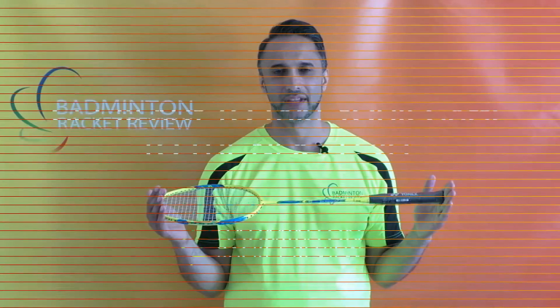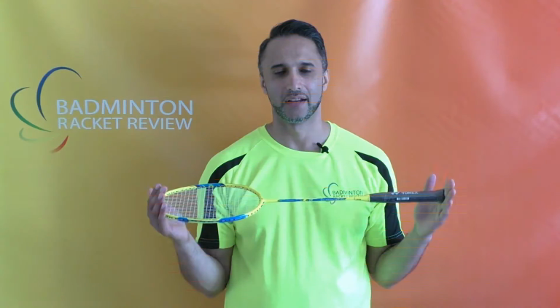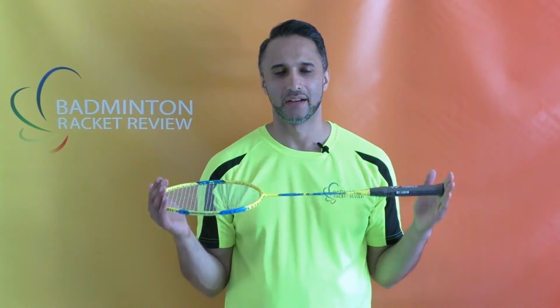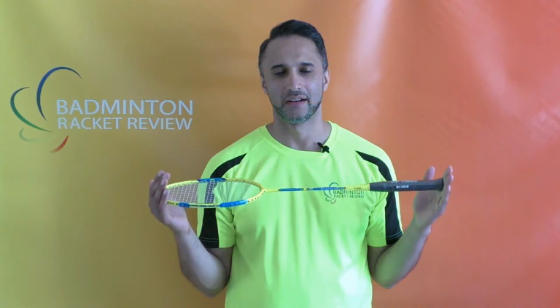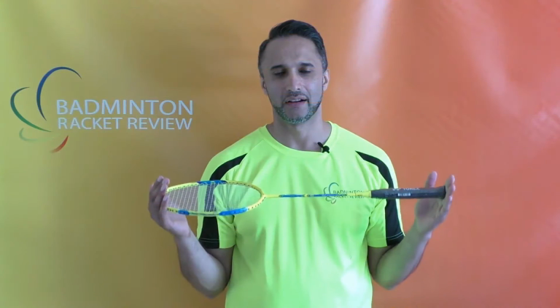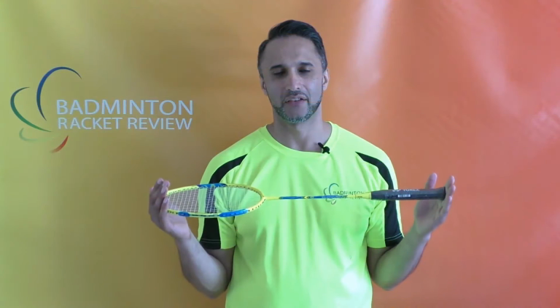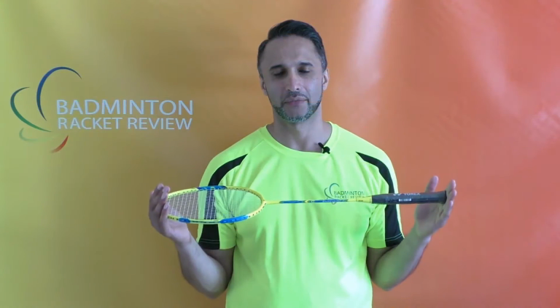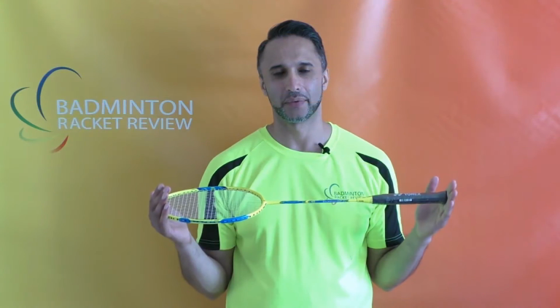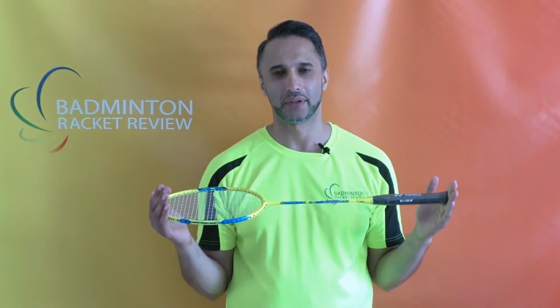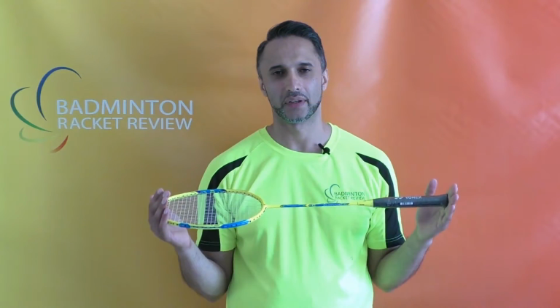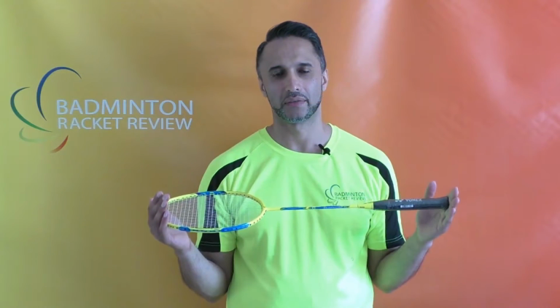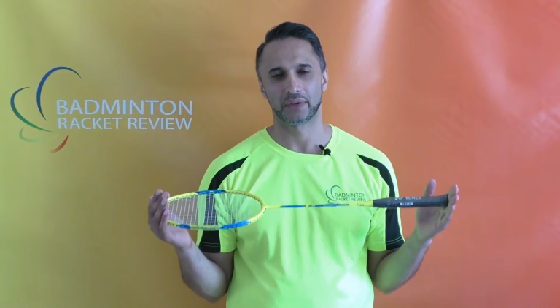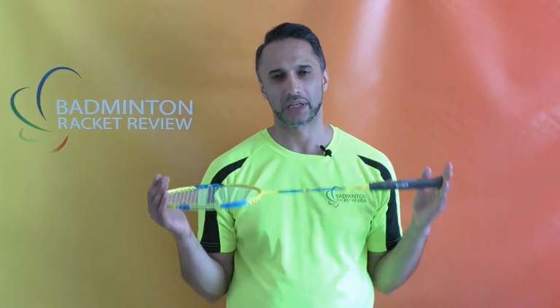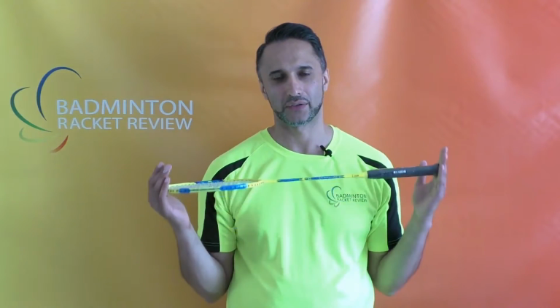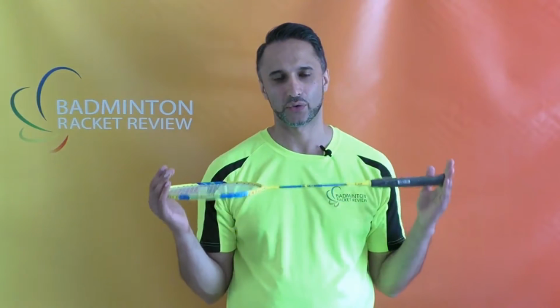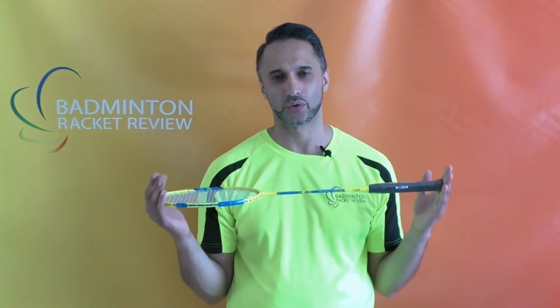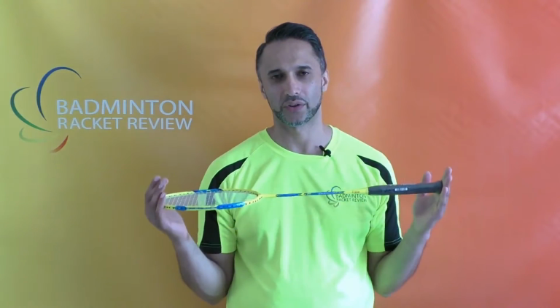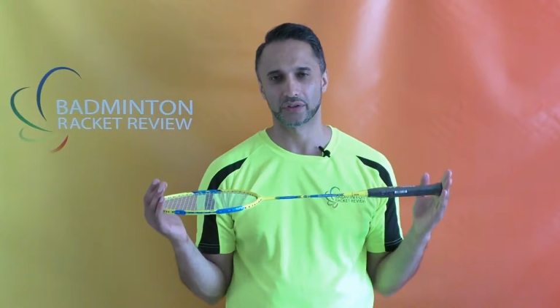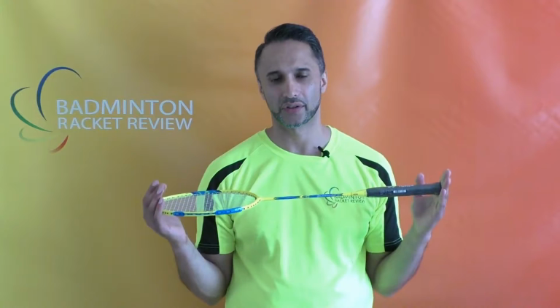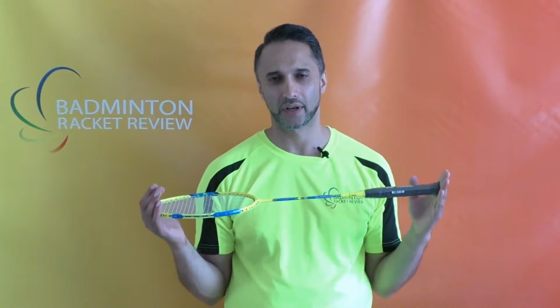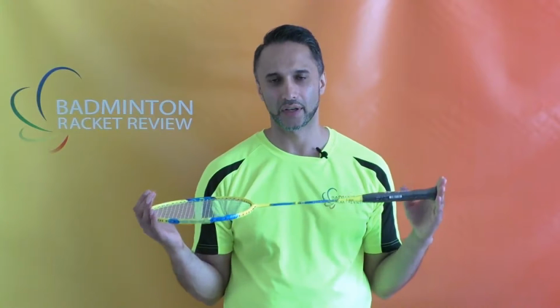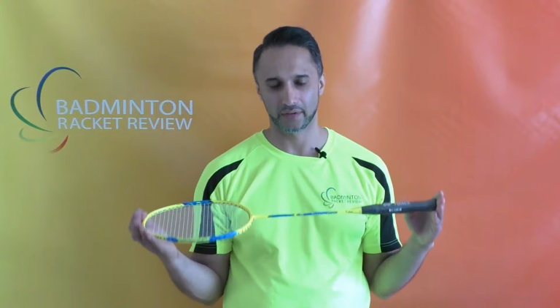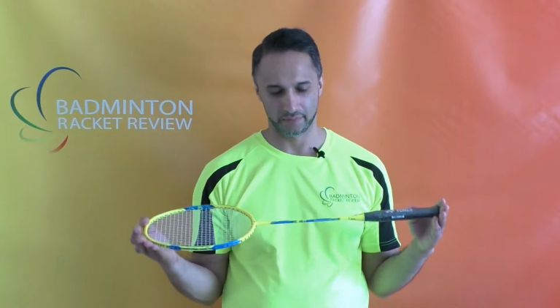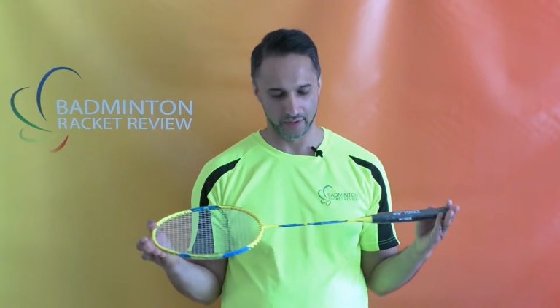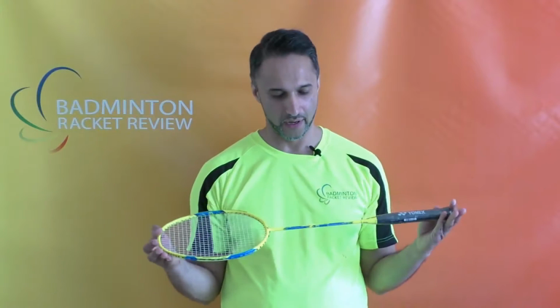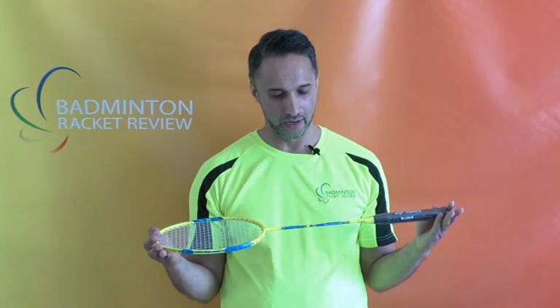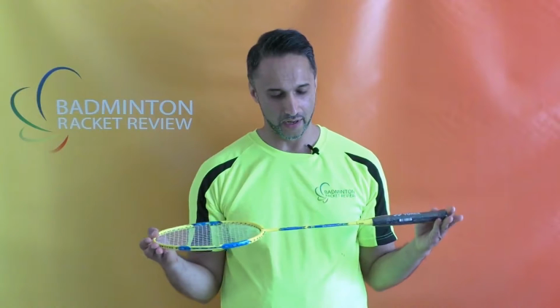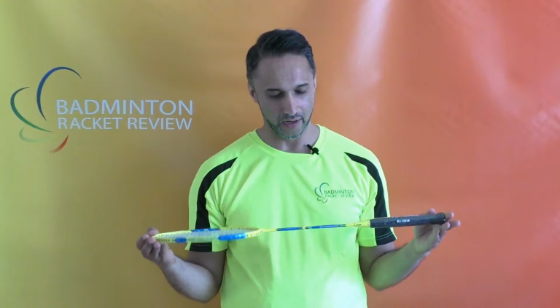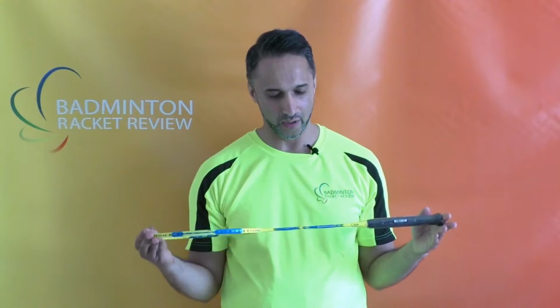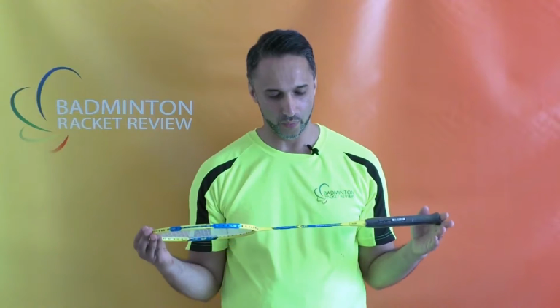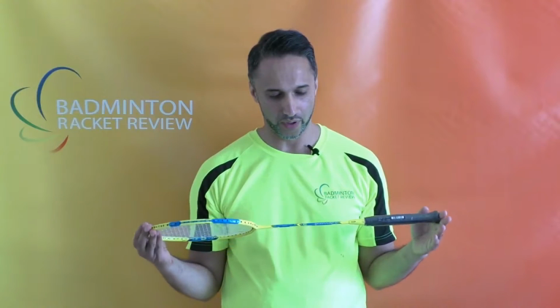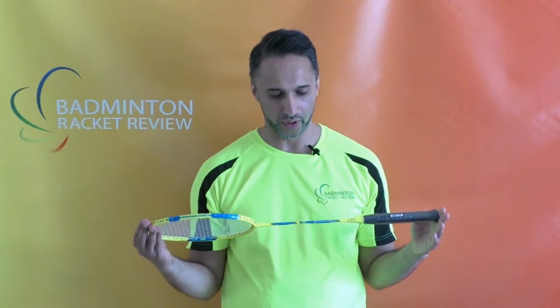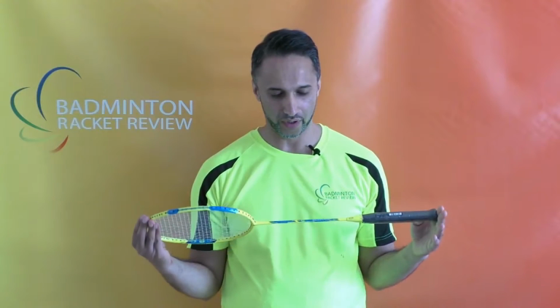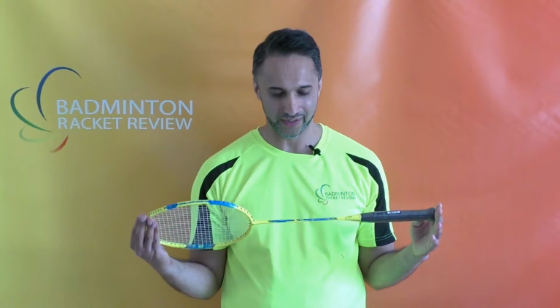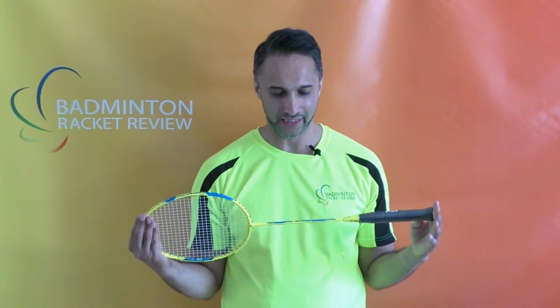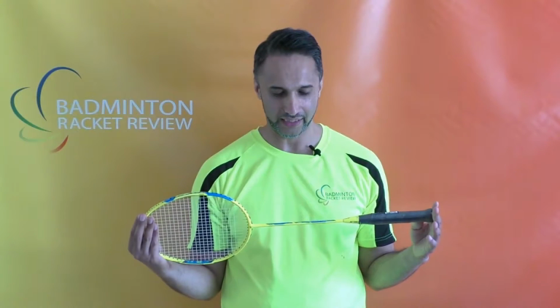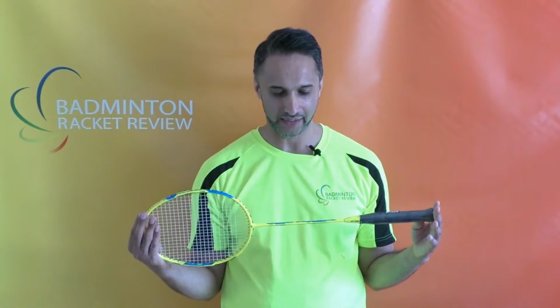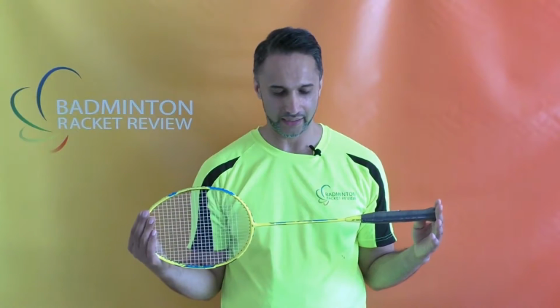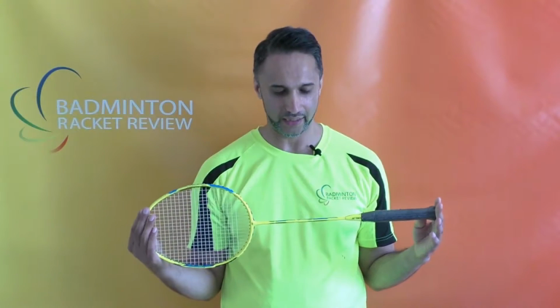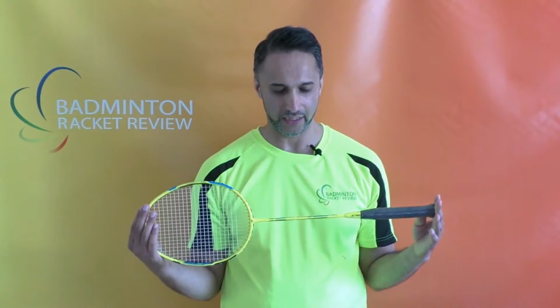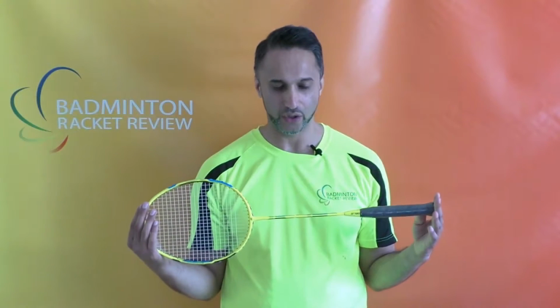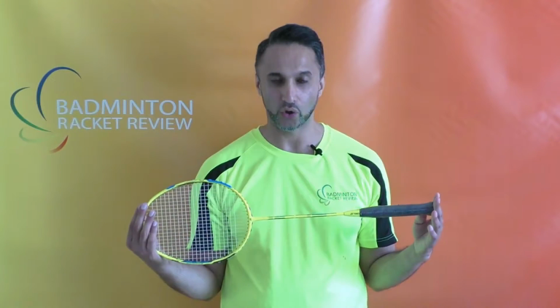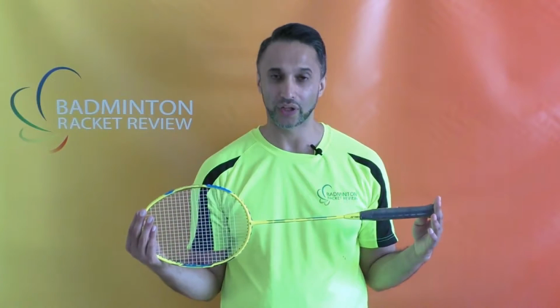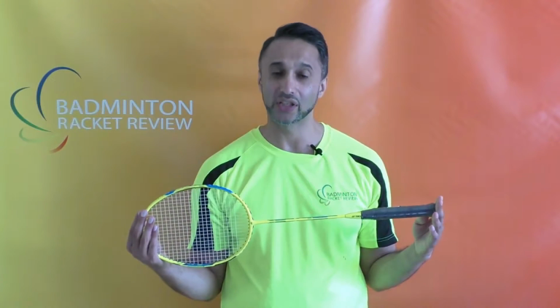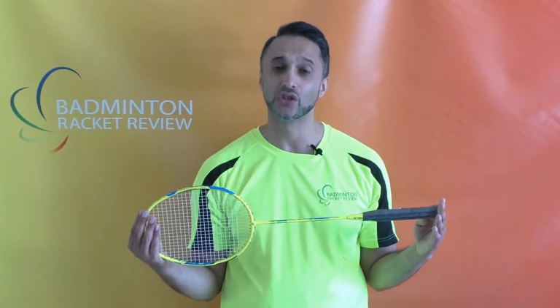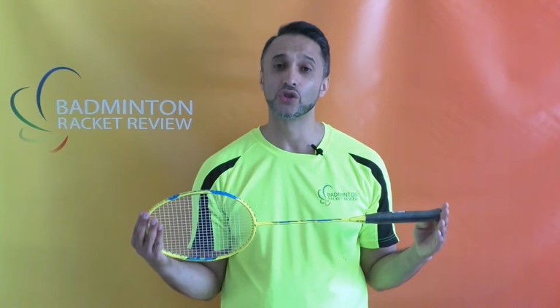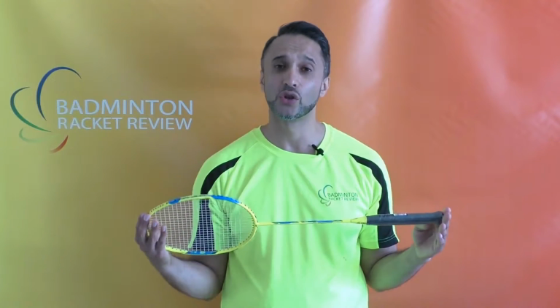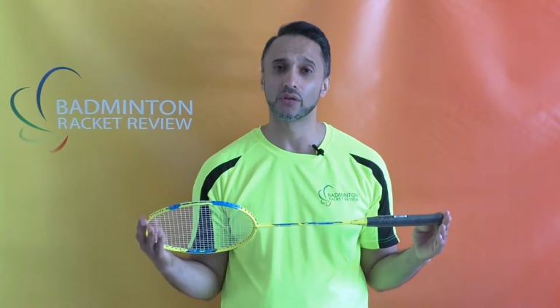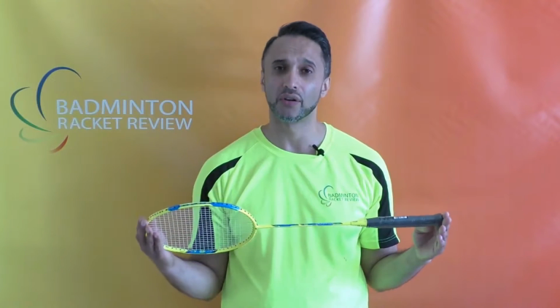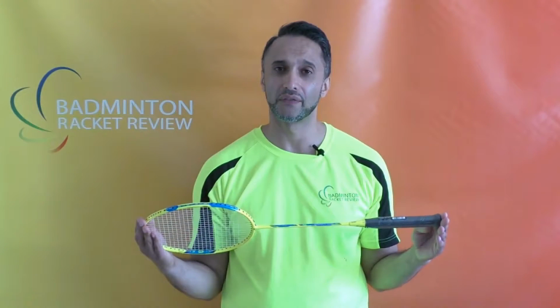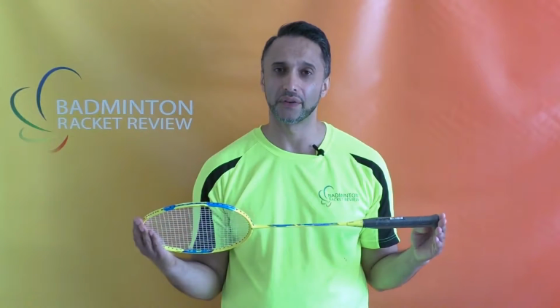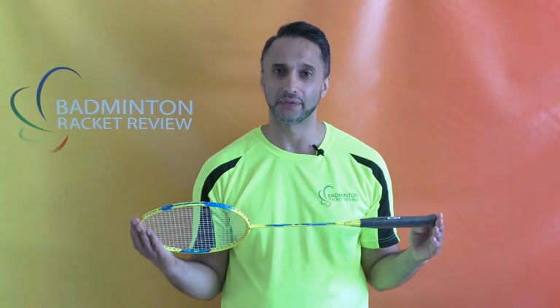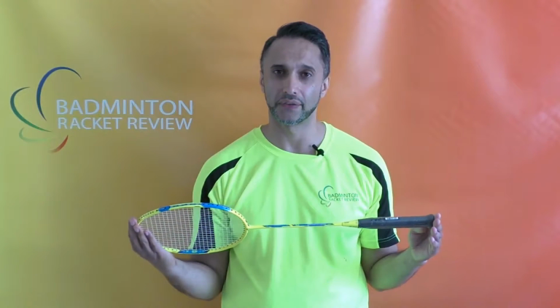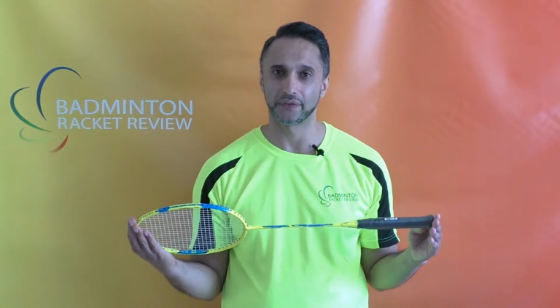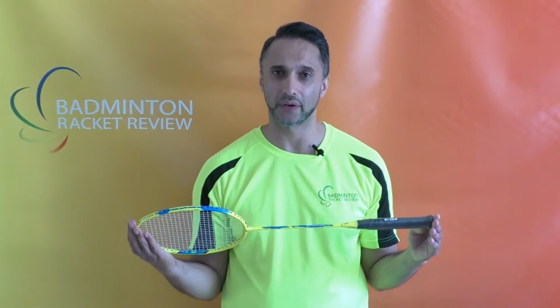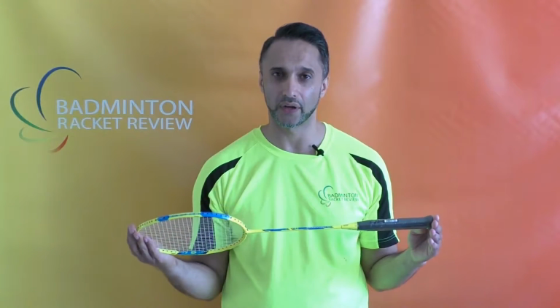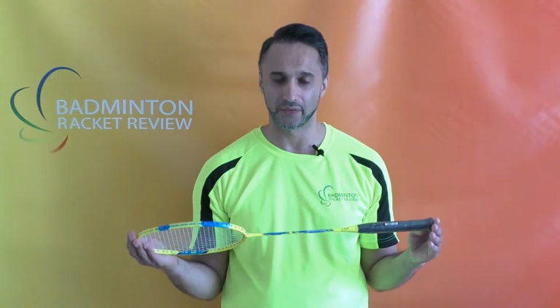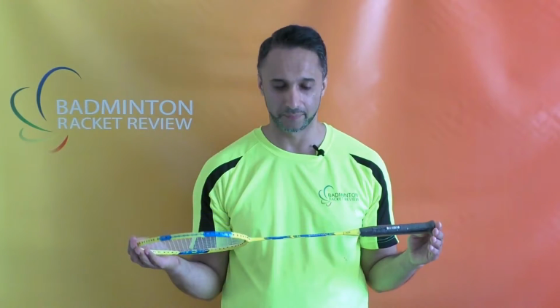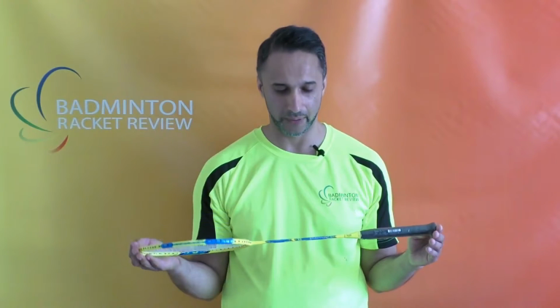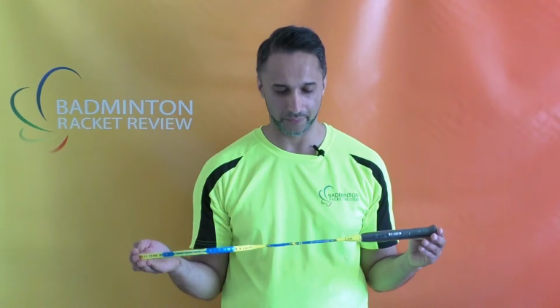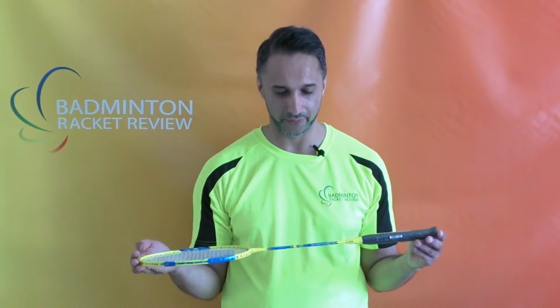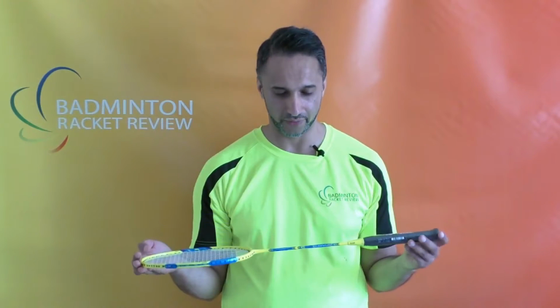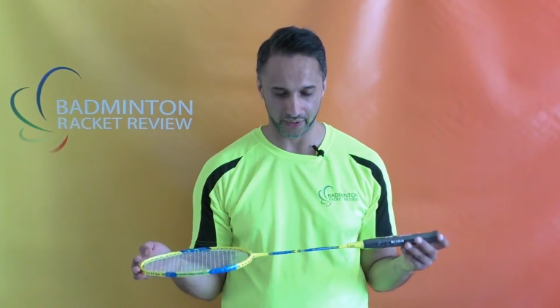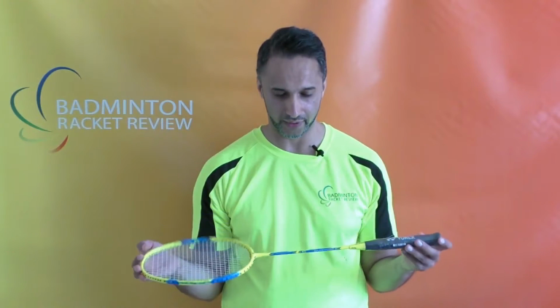Hi everybody, thanks for joining us today. We're going to test a Yonex Dura 55 badminton racket.